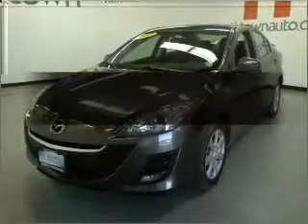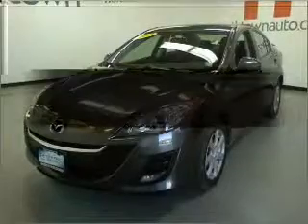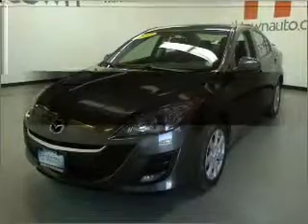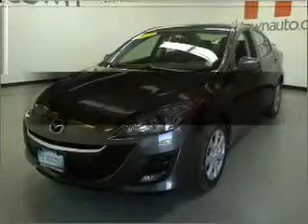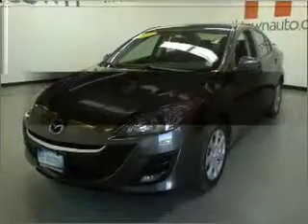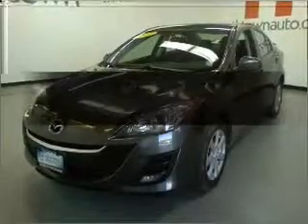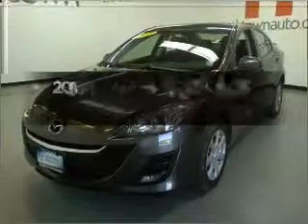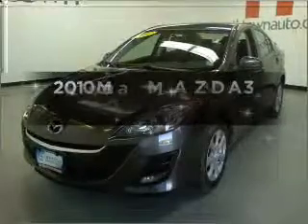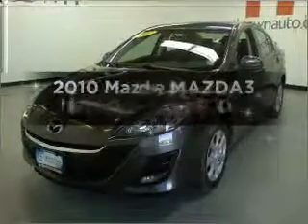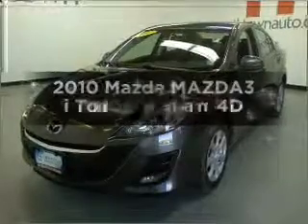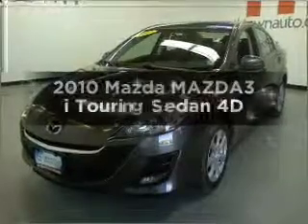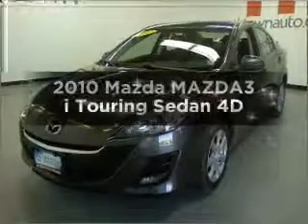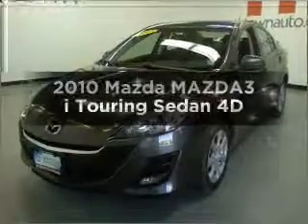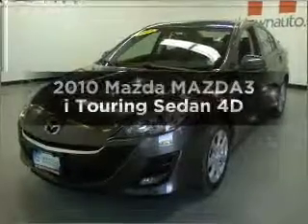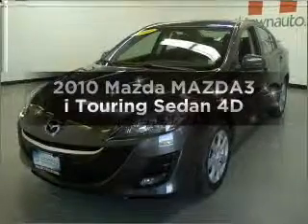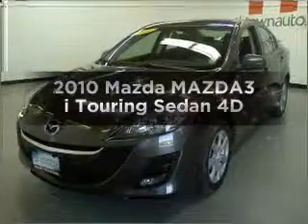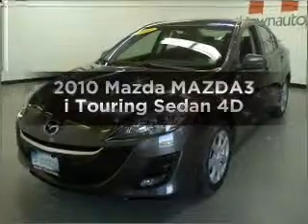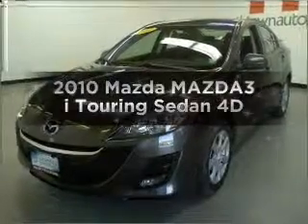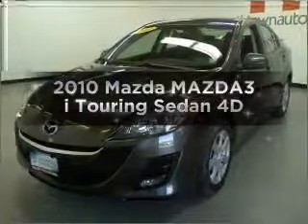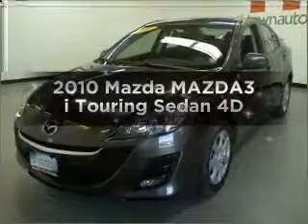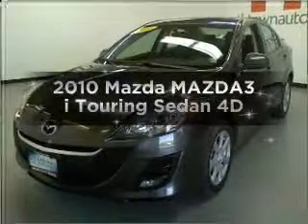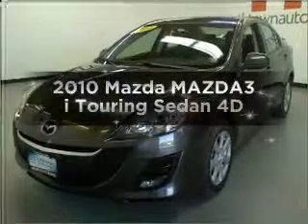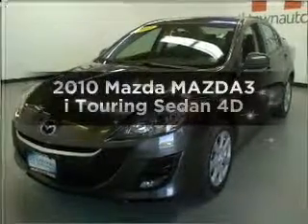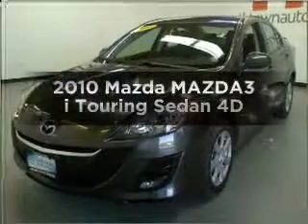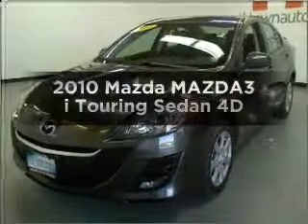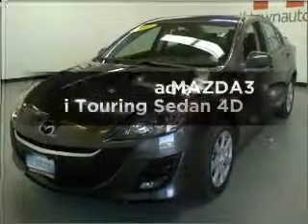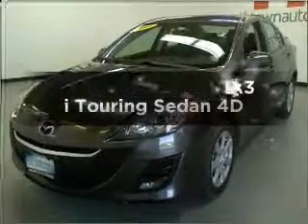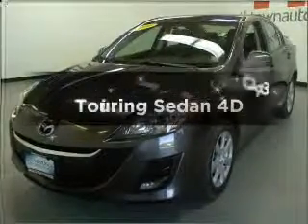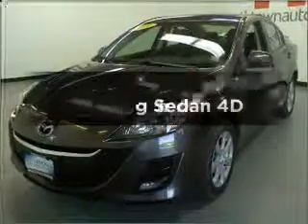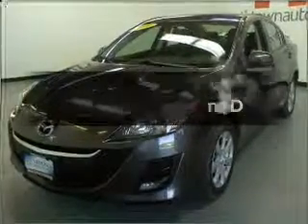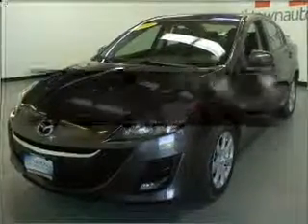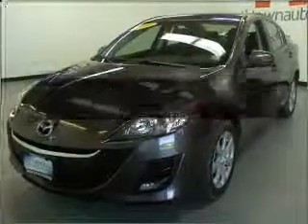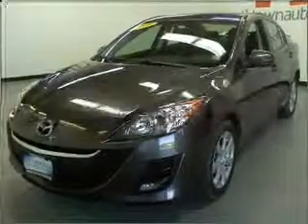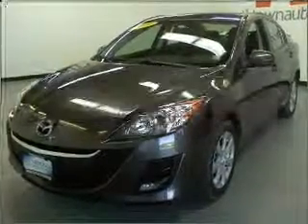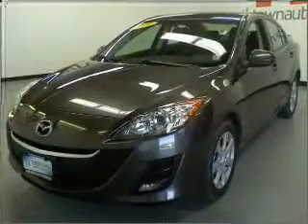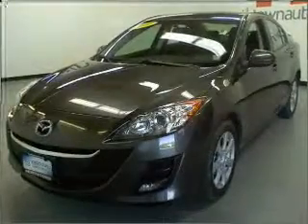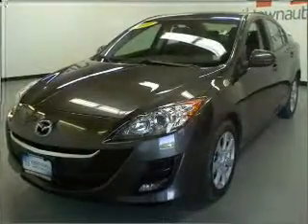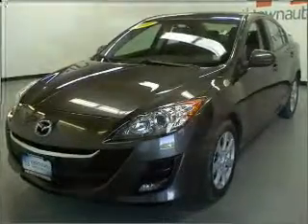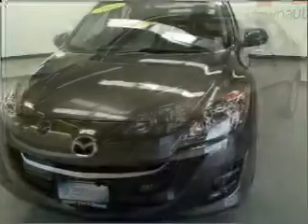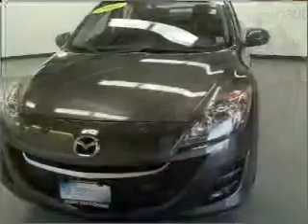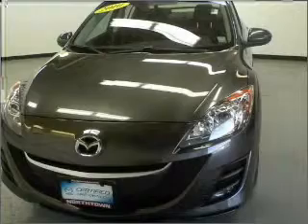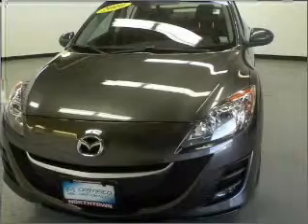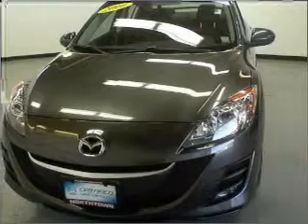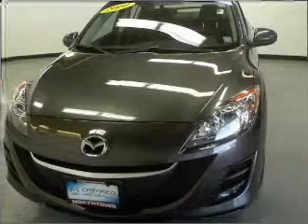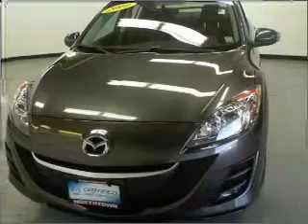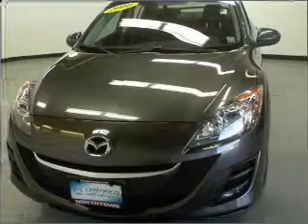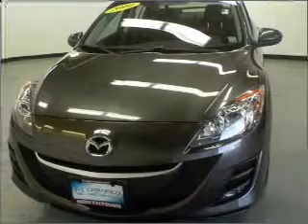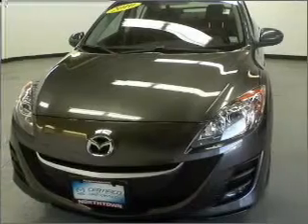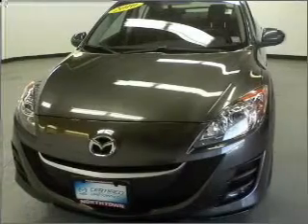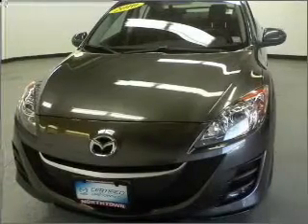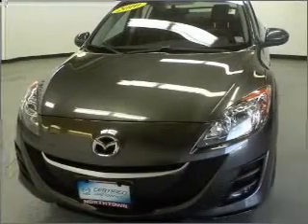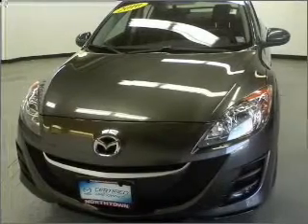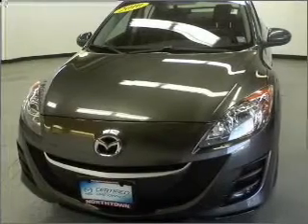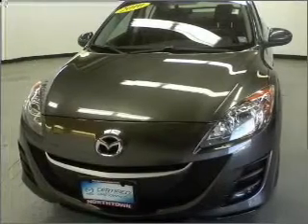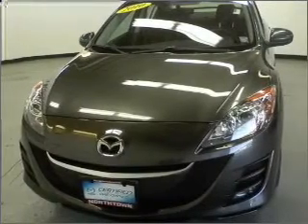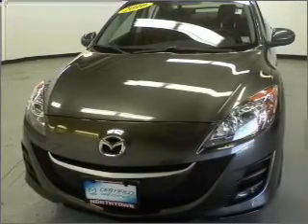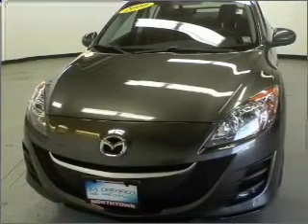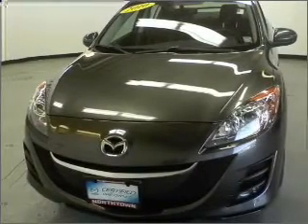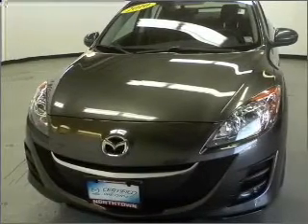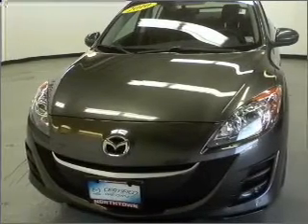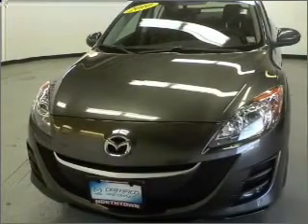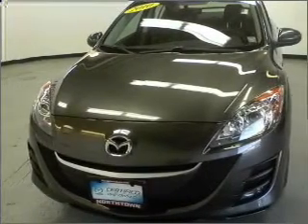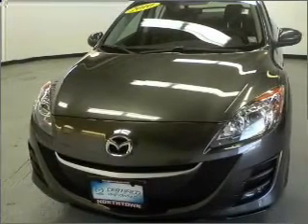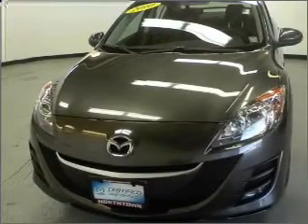Get noticed in this 2010 Mazda Mazda 3. Everything you need under one roof with this great vehicle.